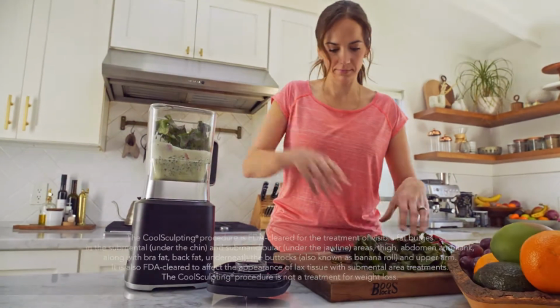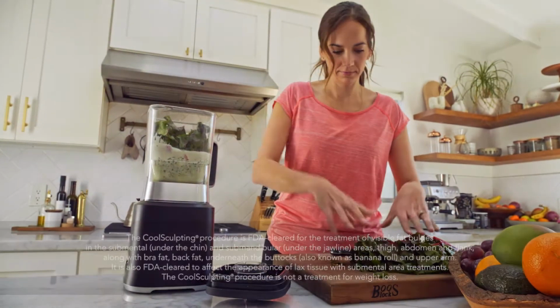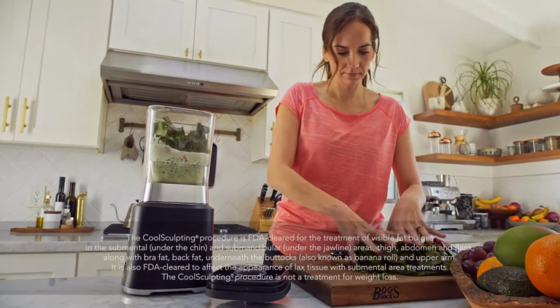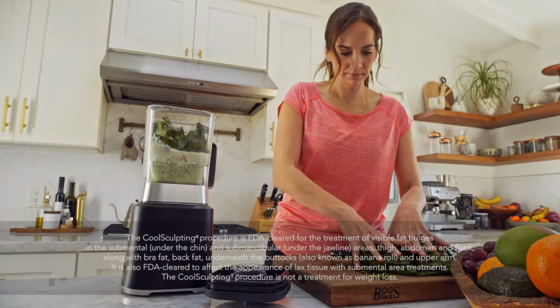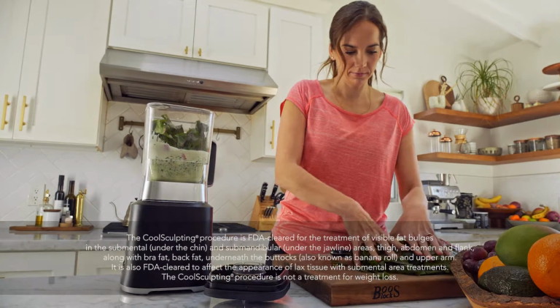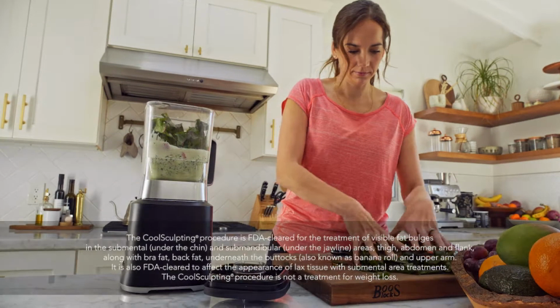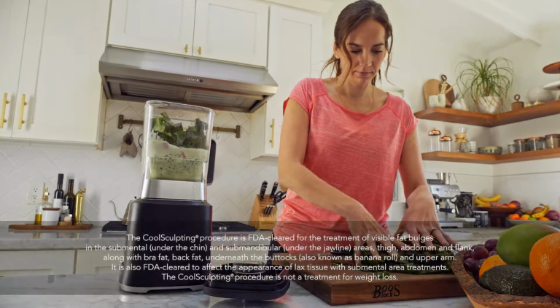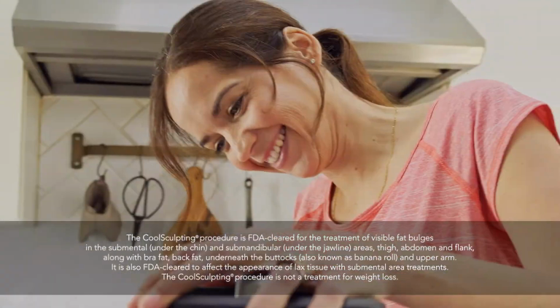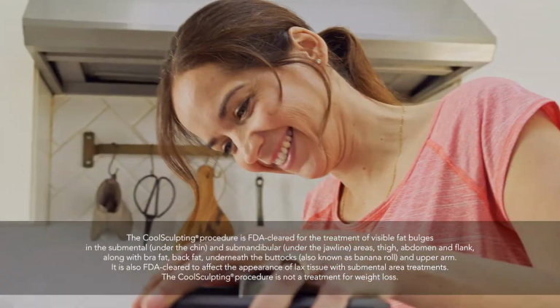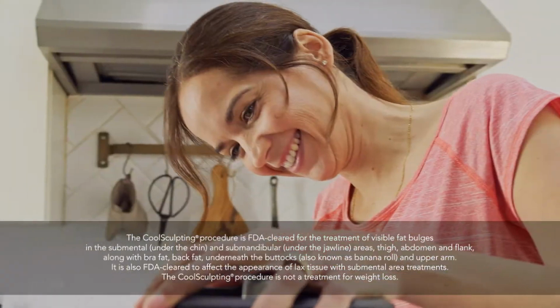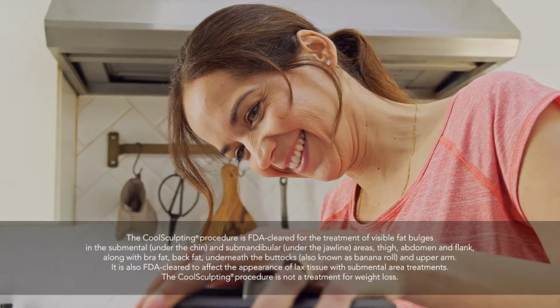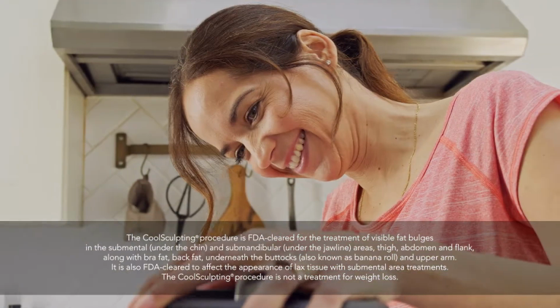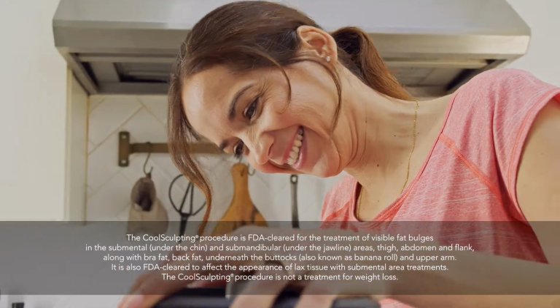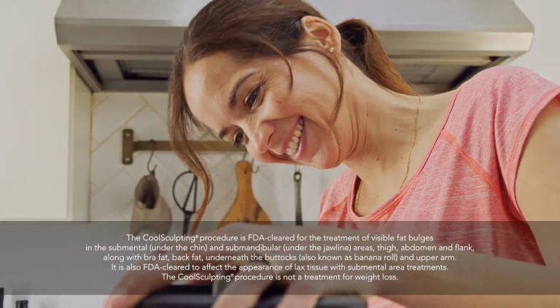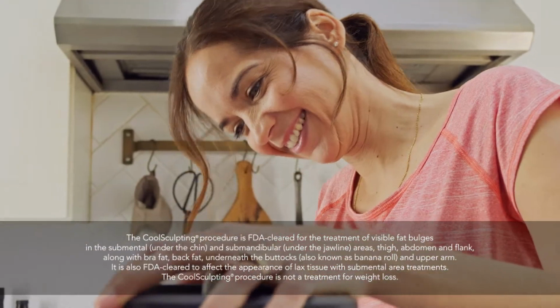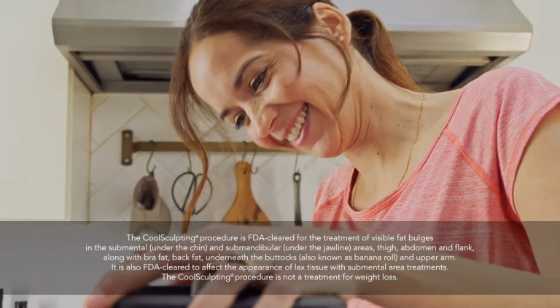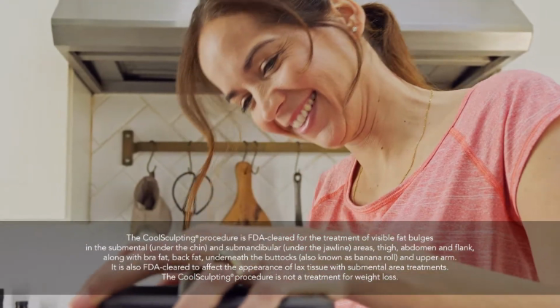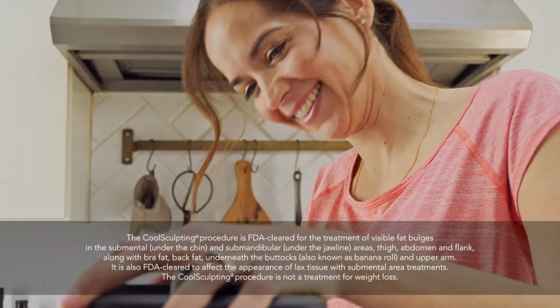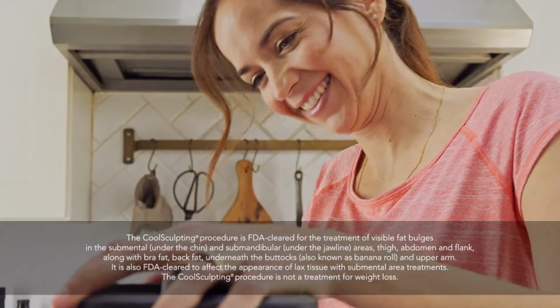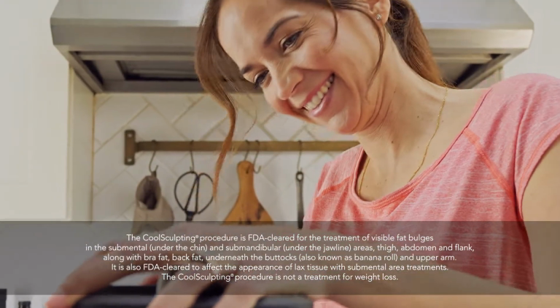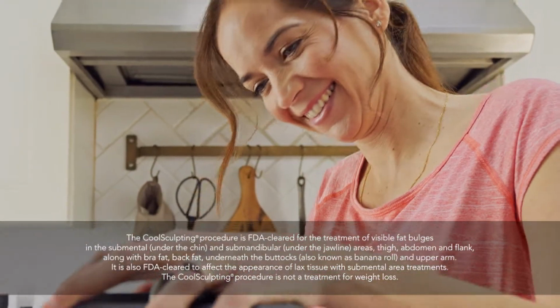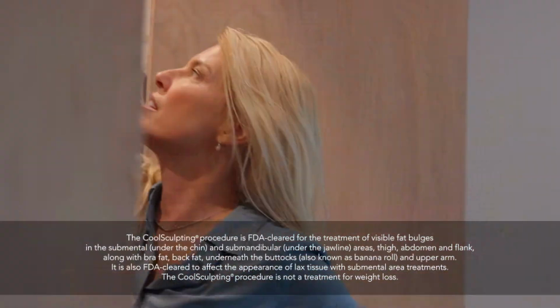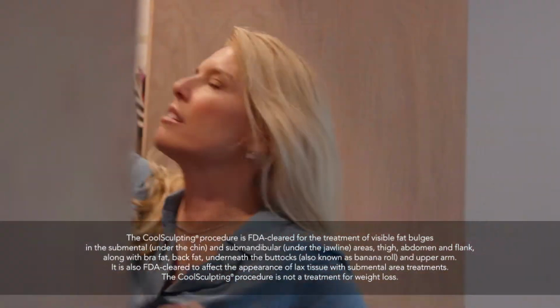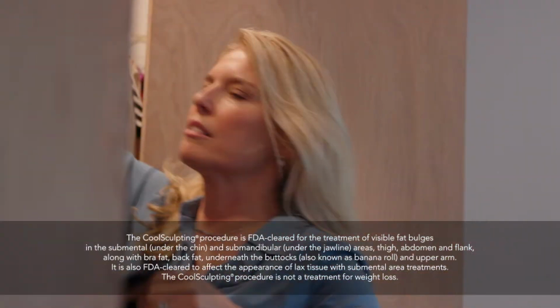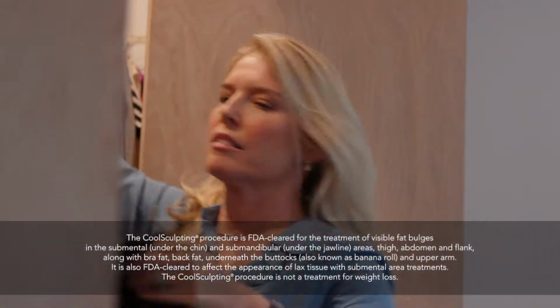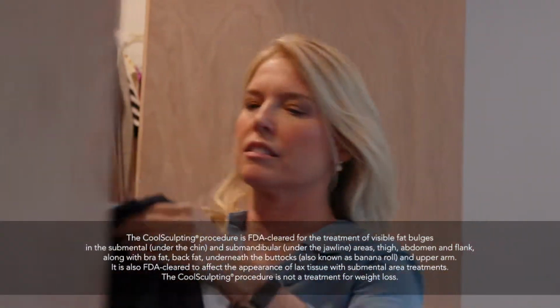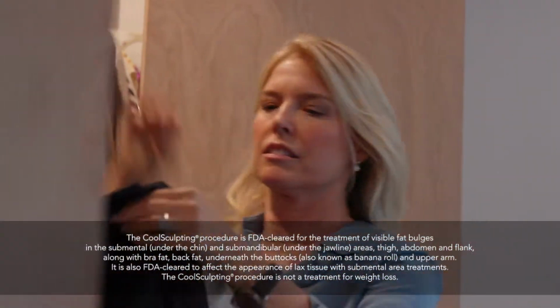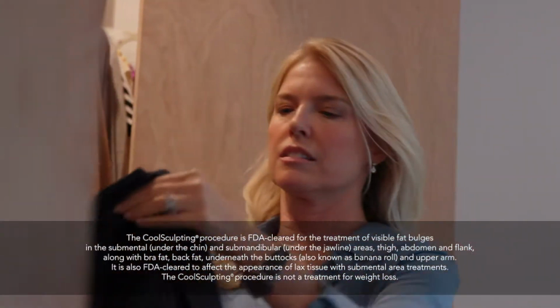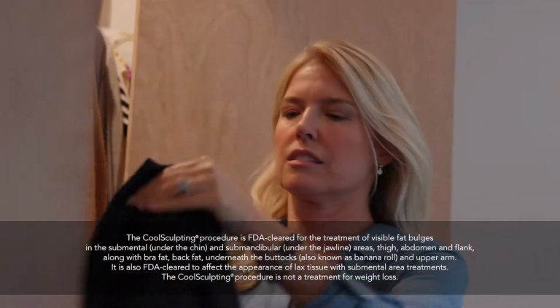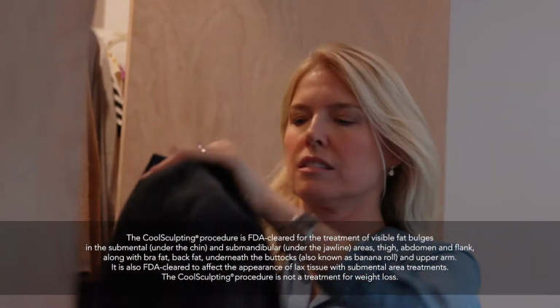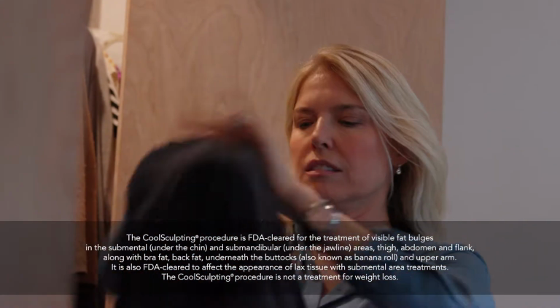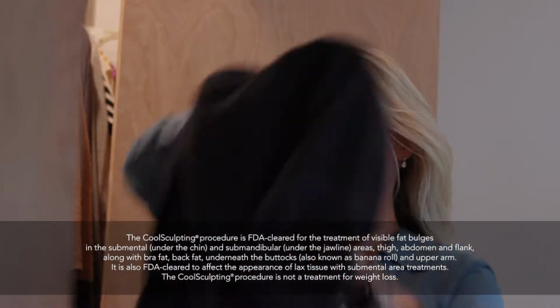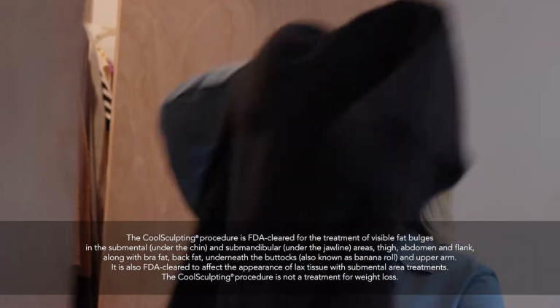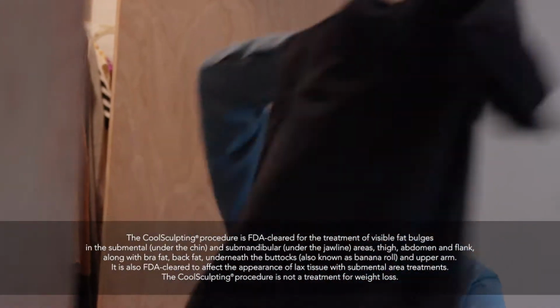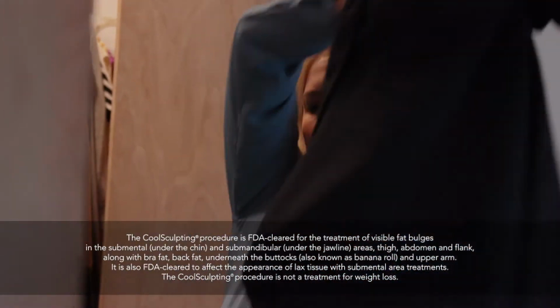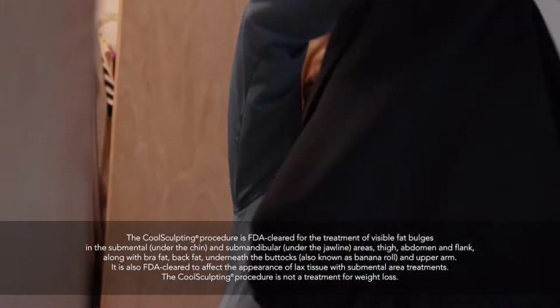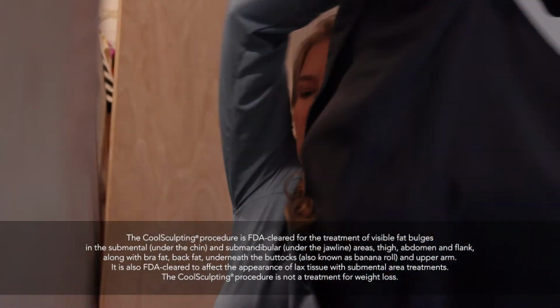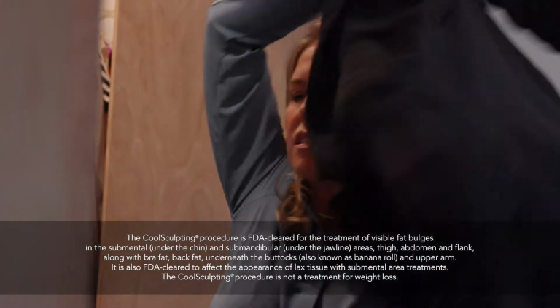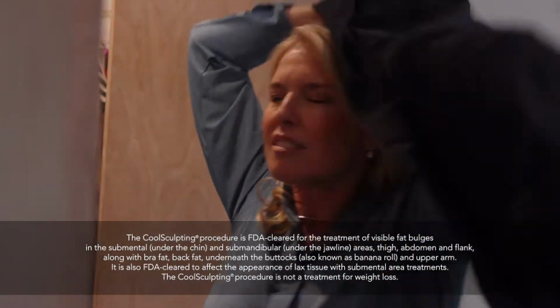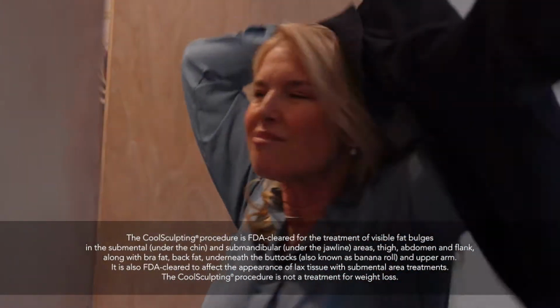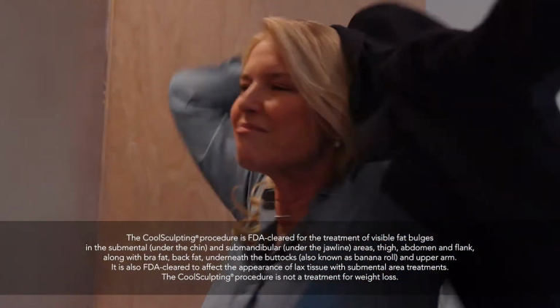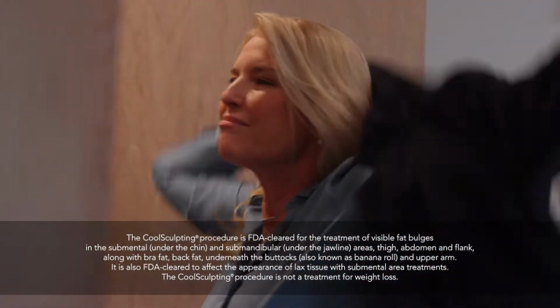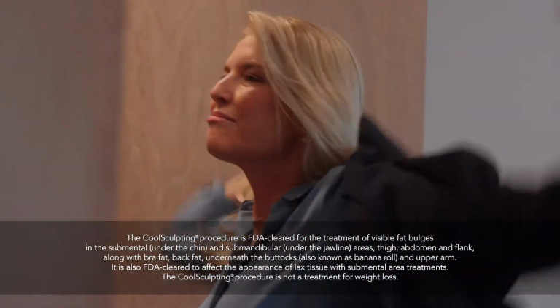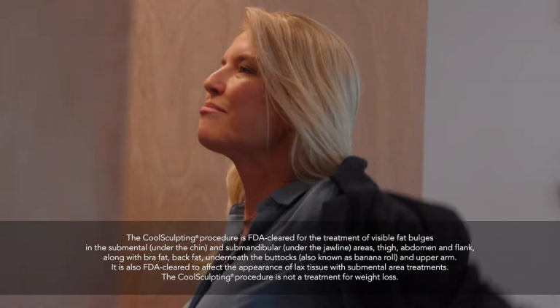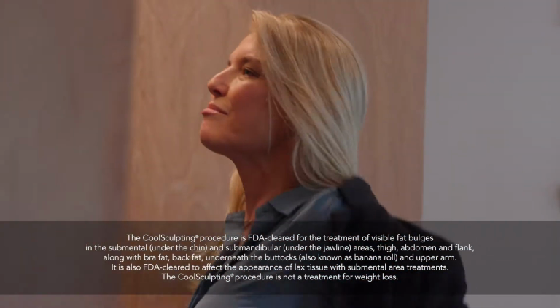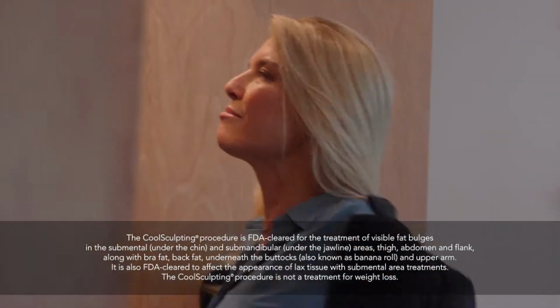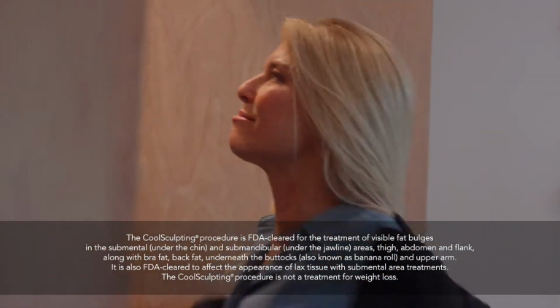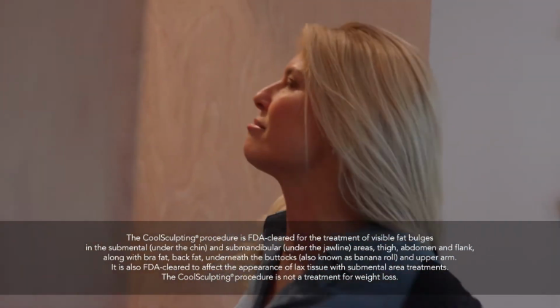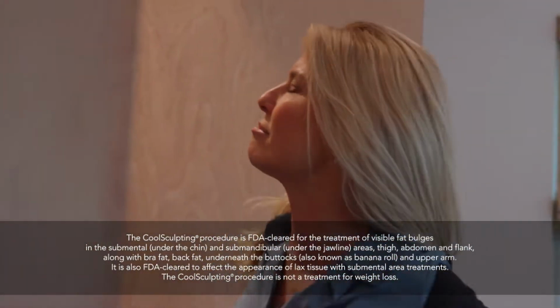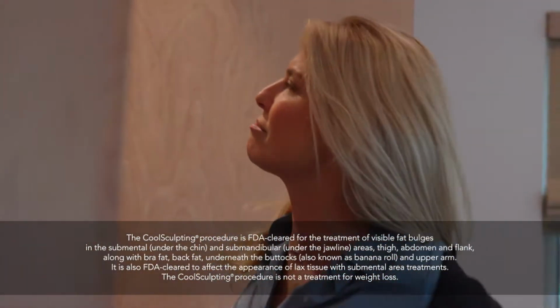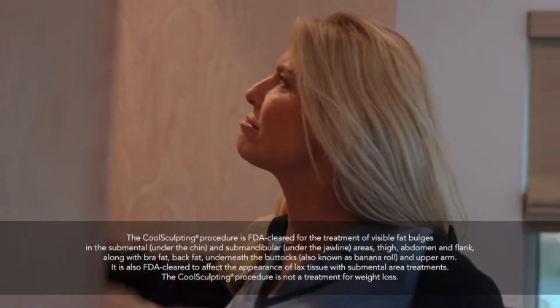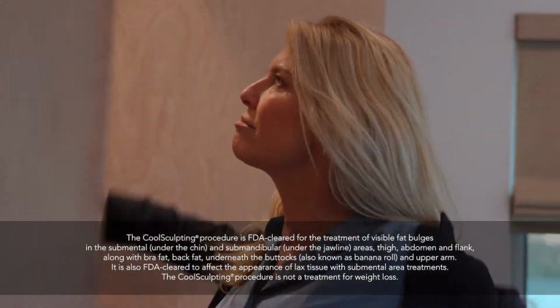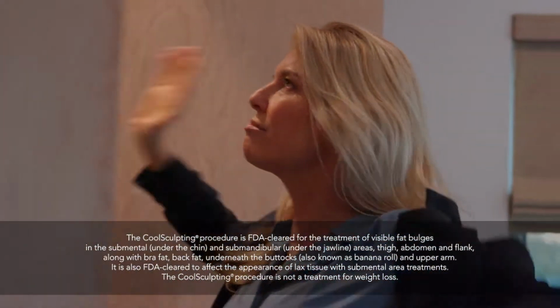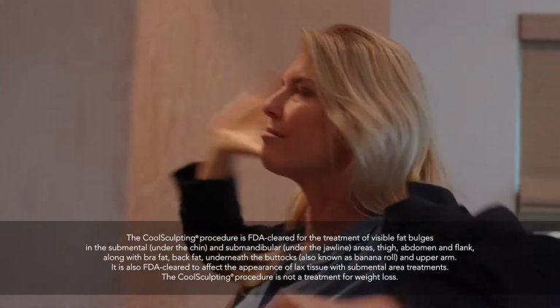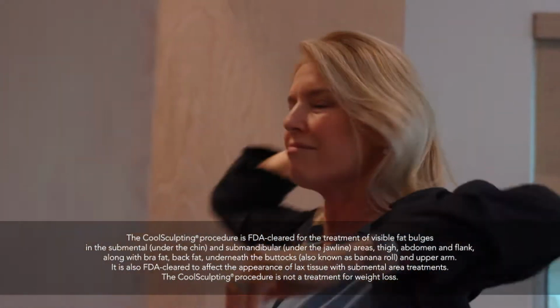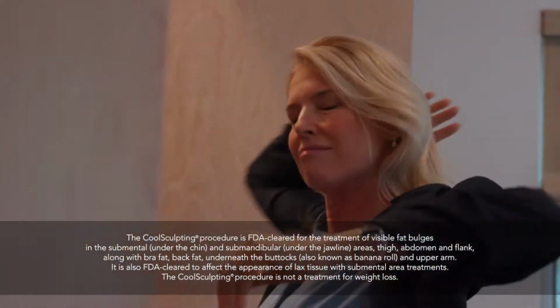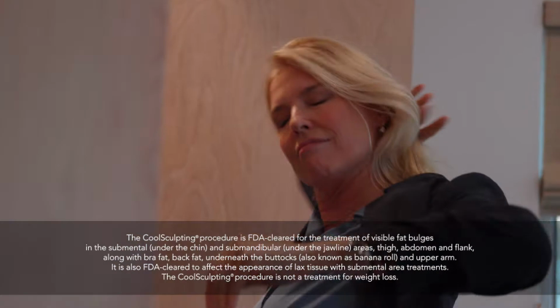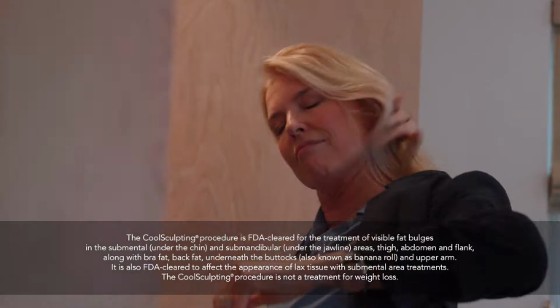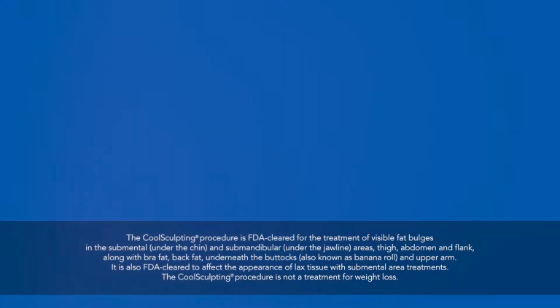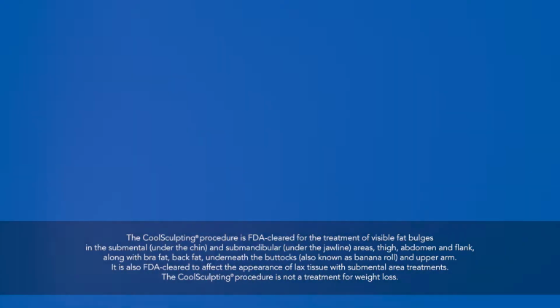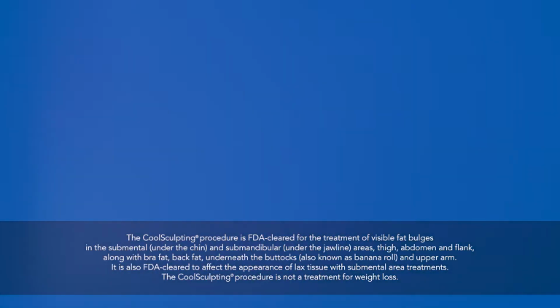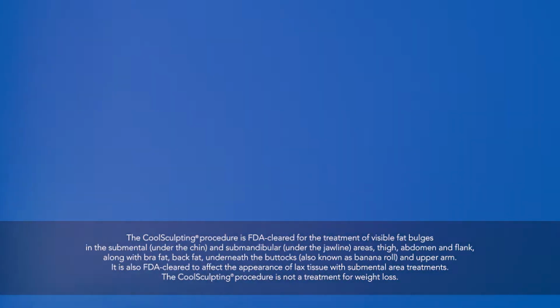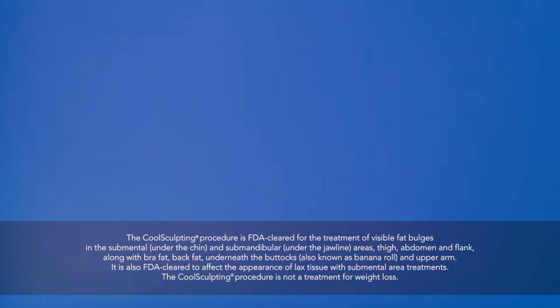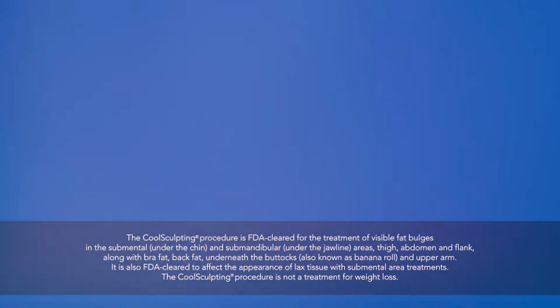Today, we'd like you to meet some real CoolSculpting patients and hear about their CoolSculpting treatment experiences.